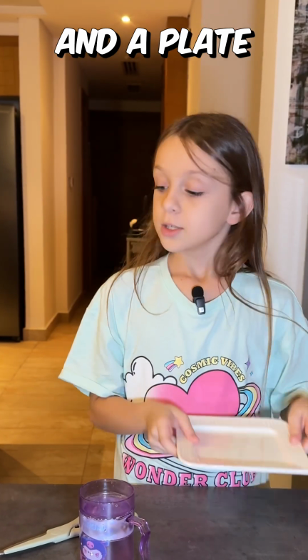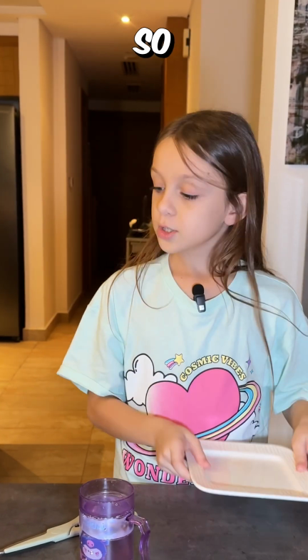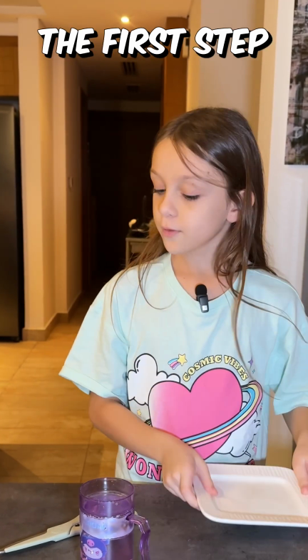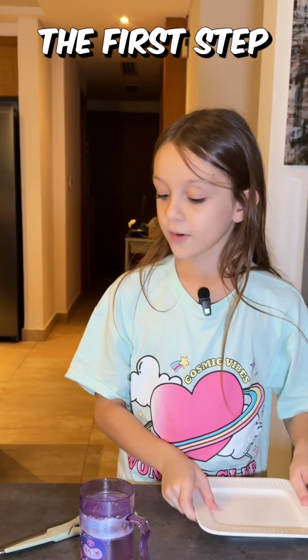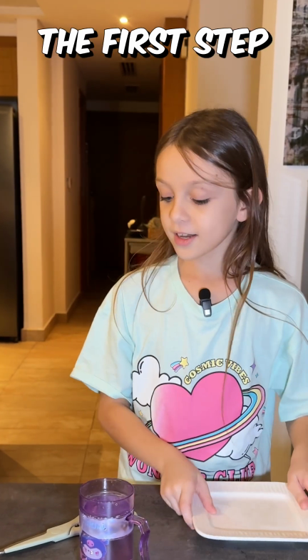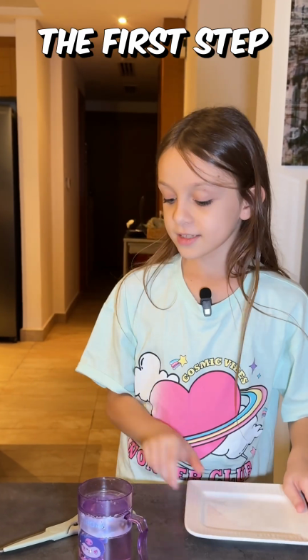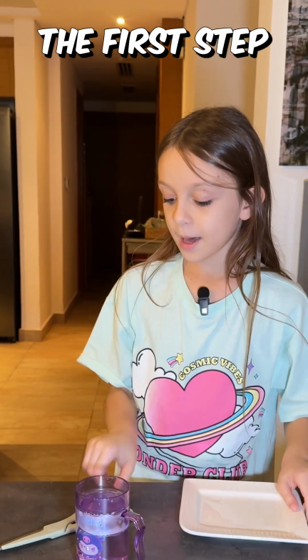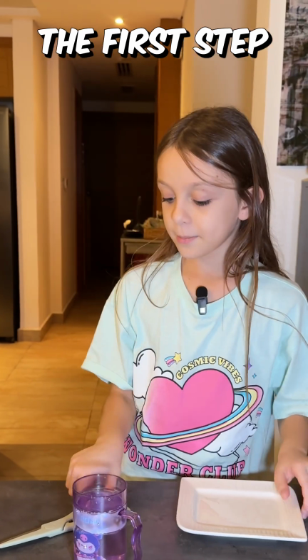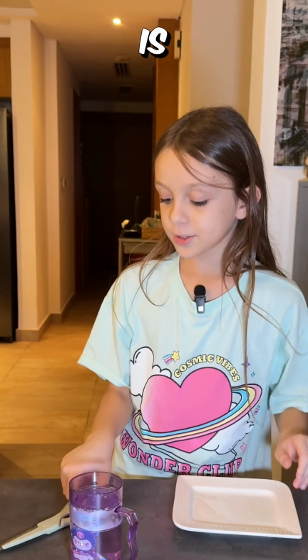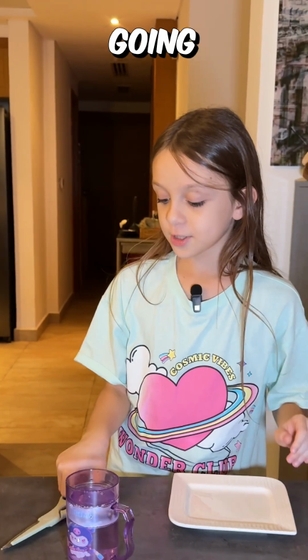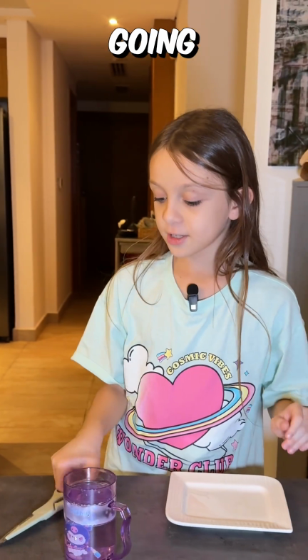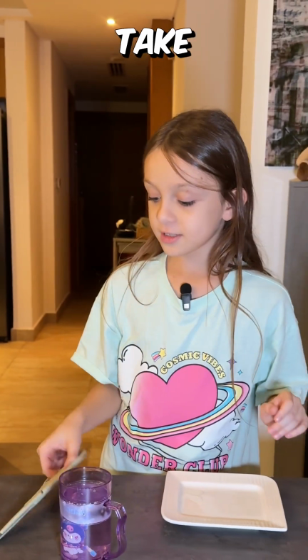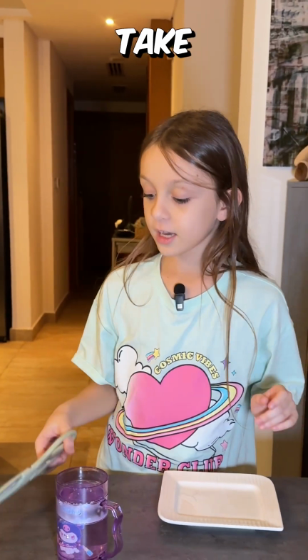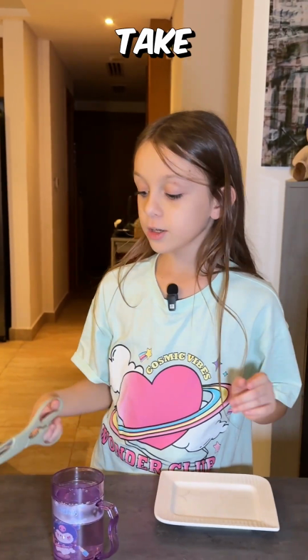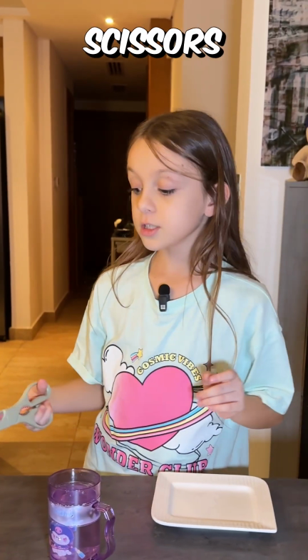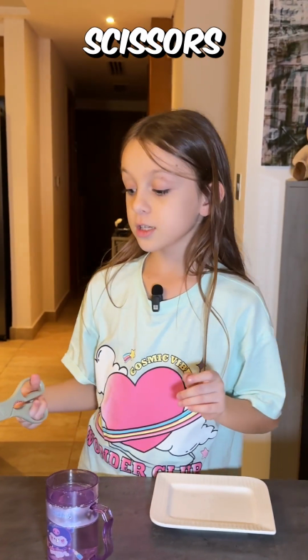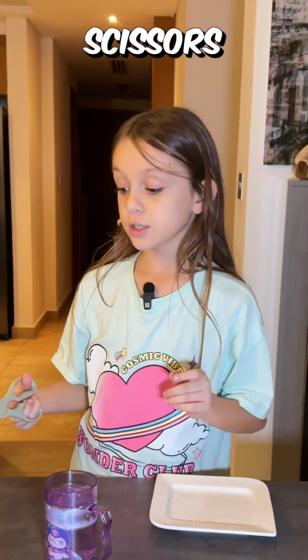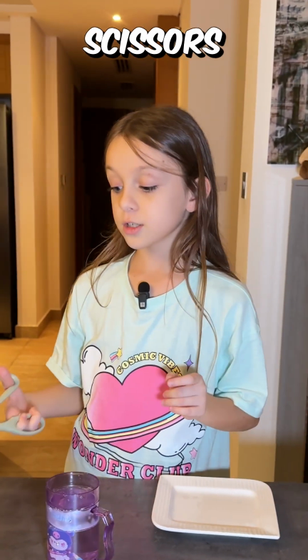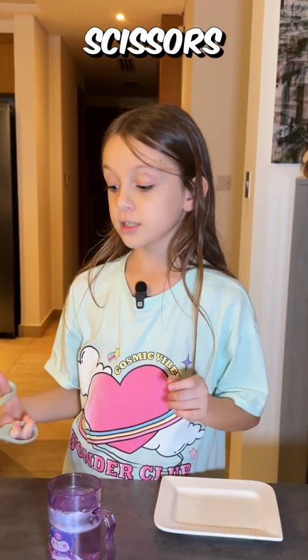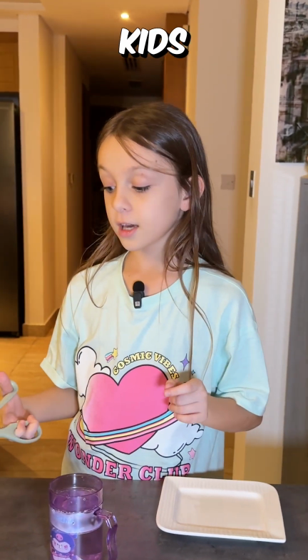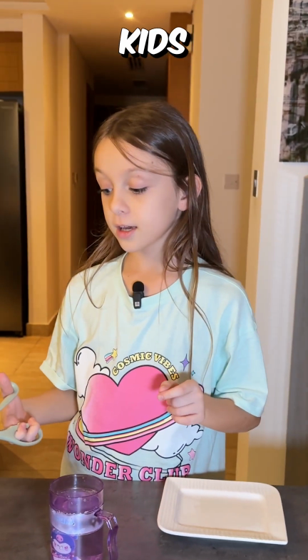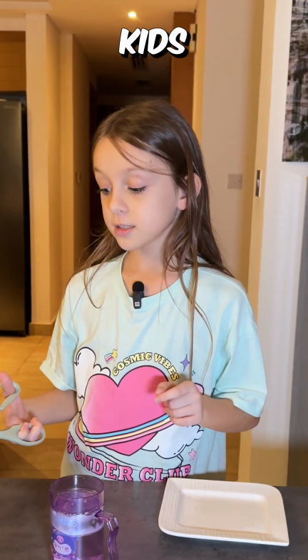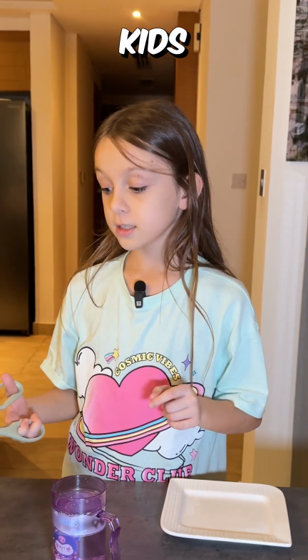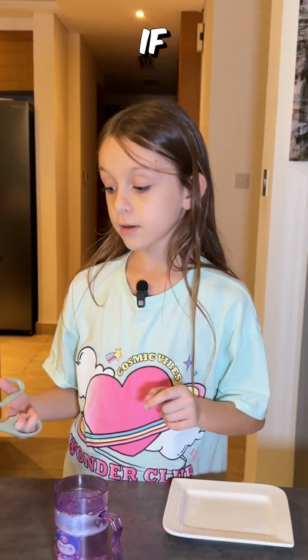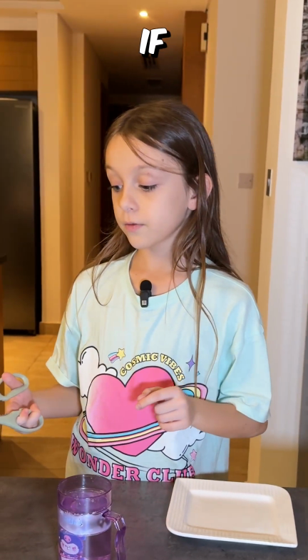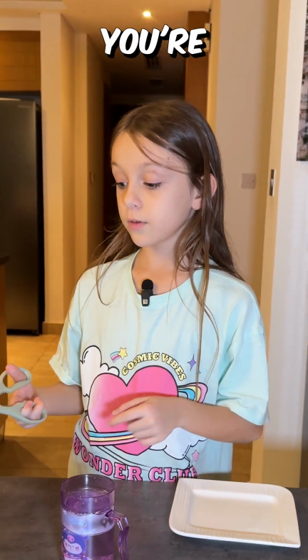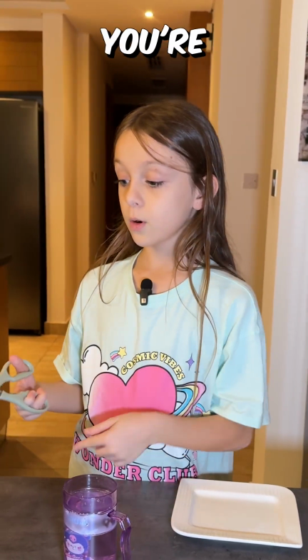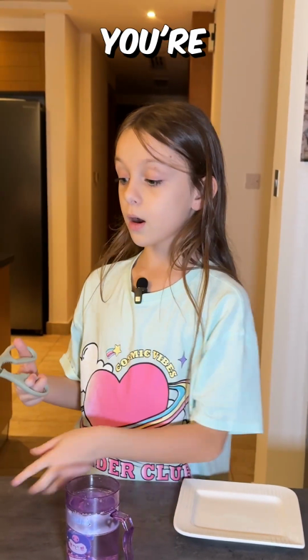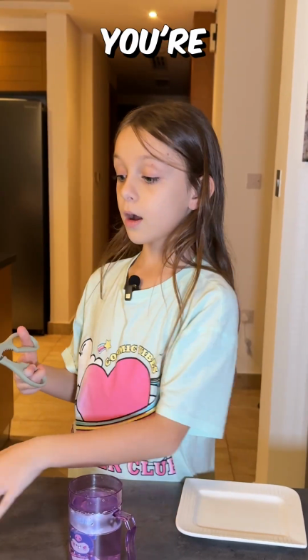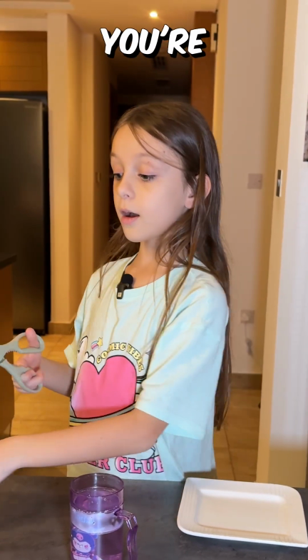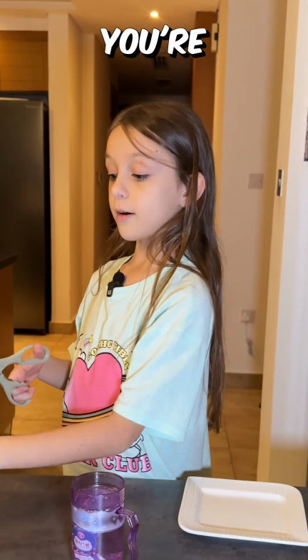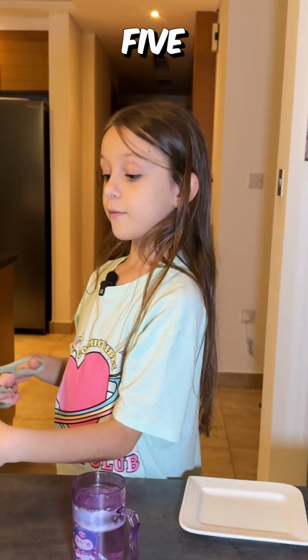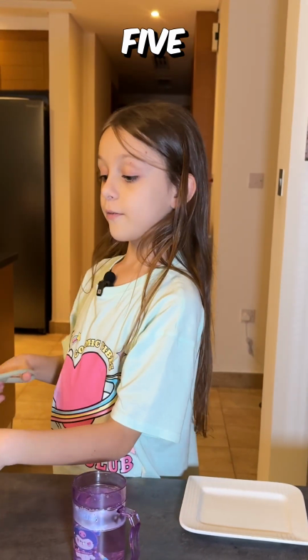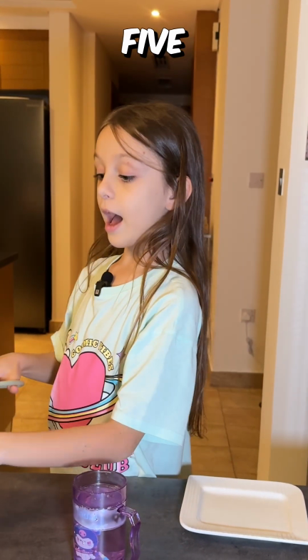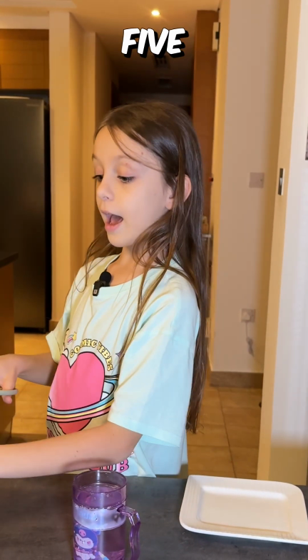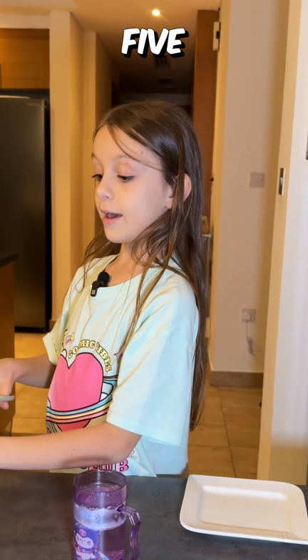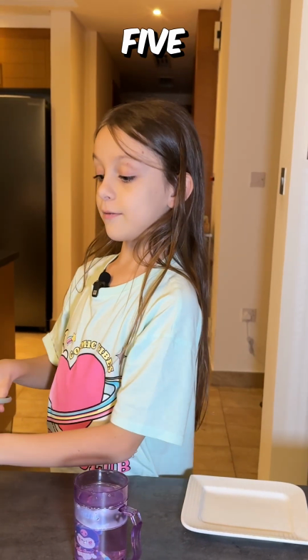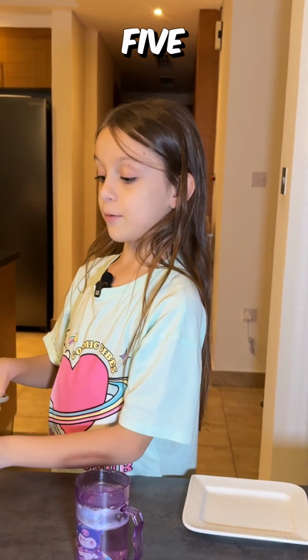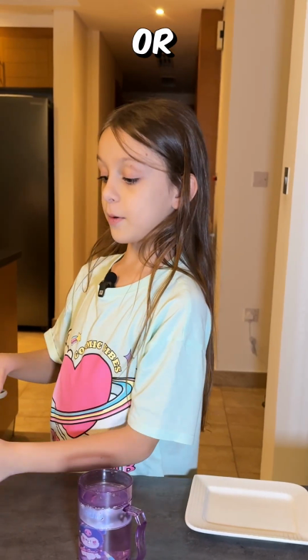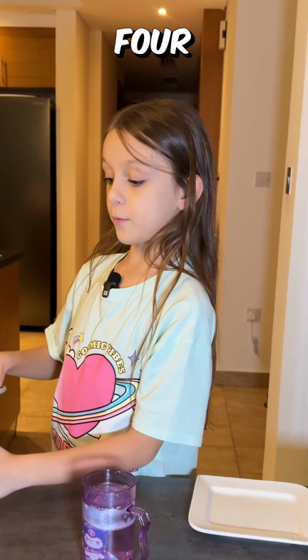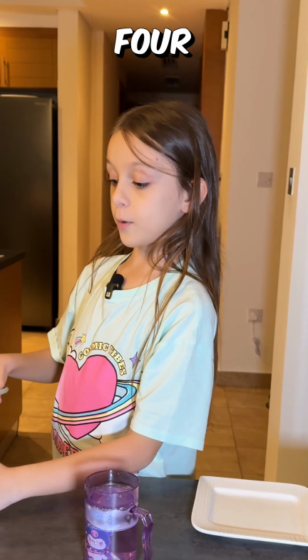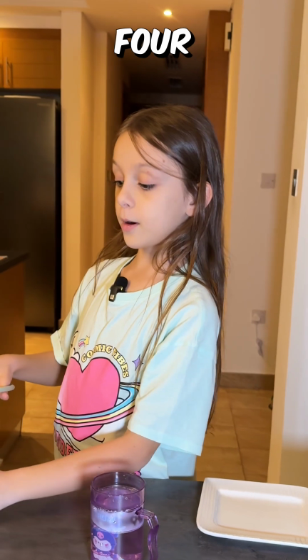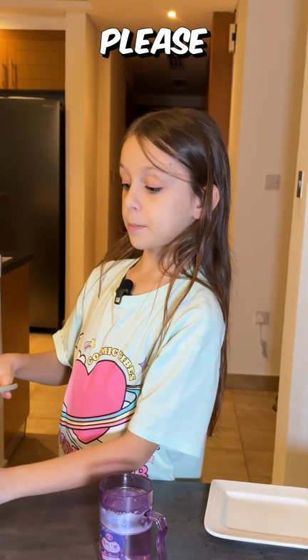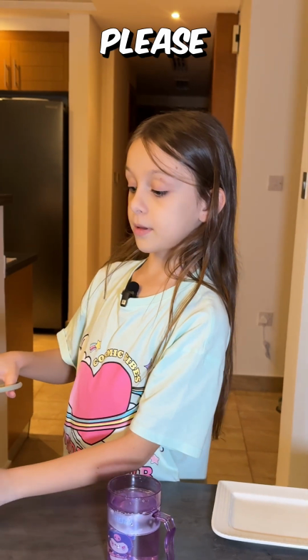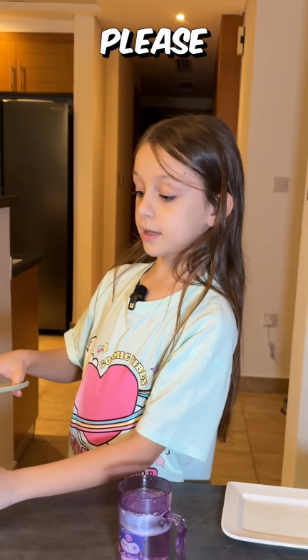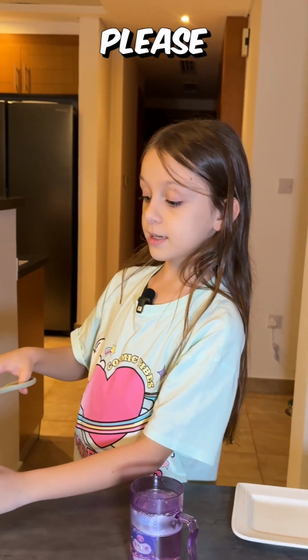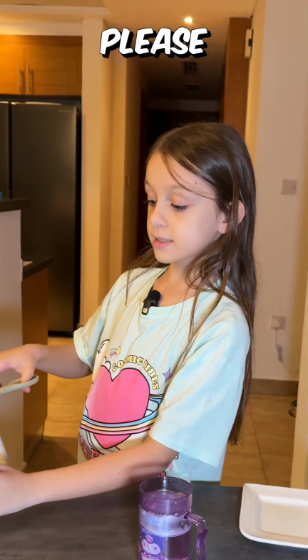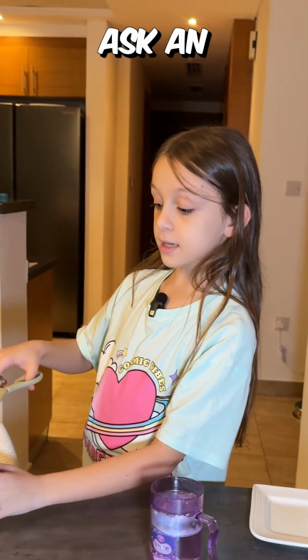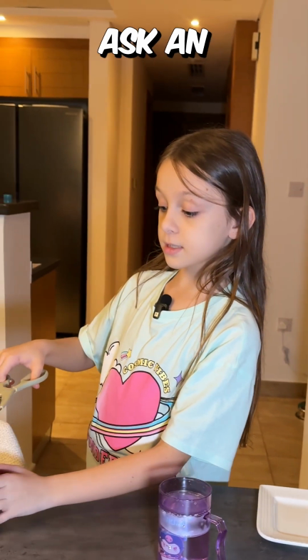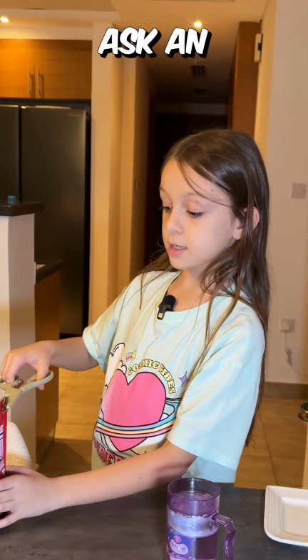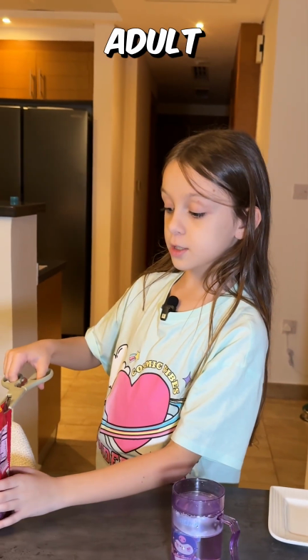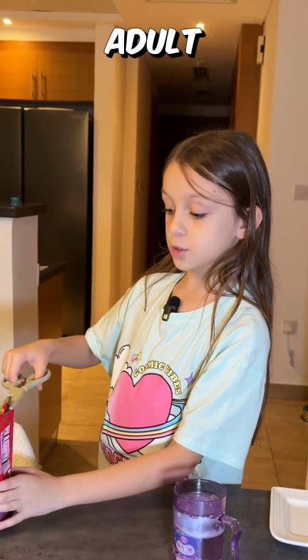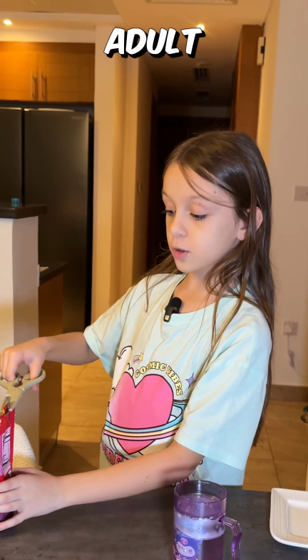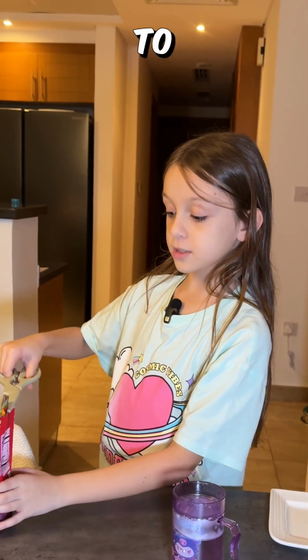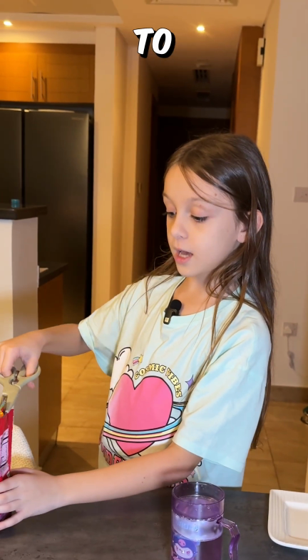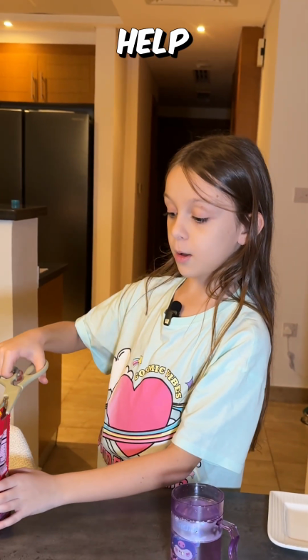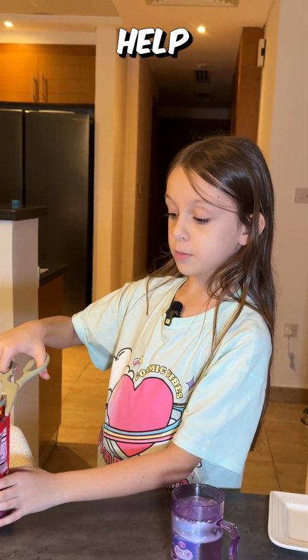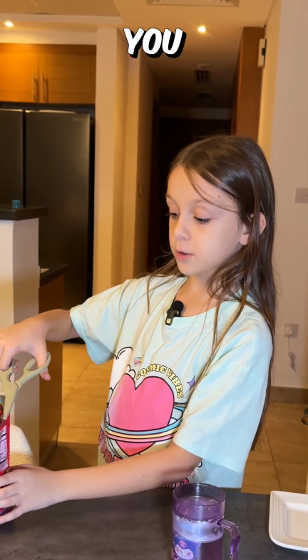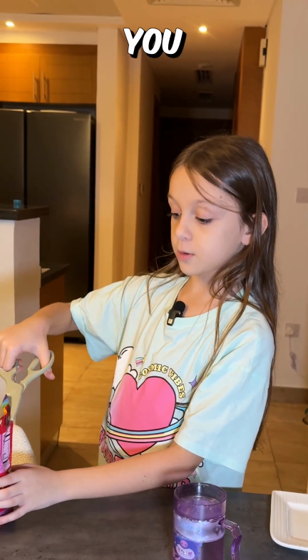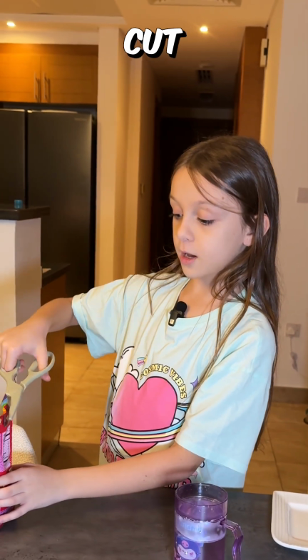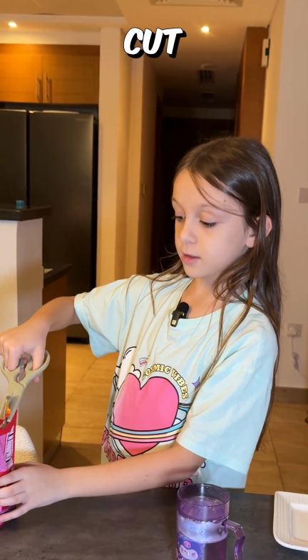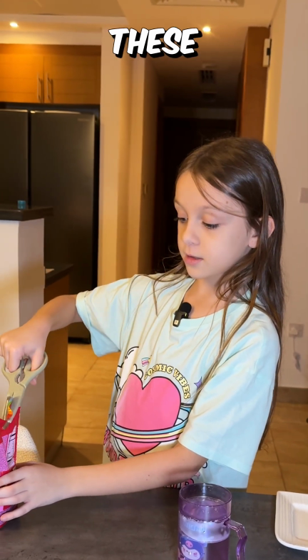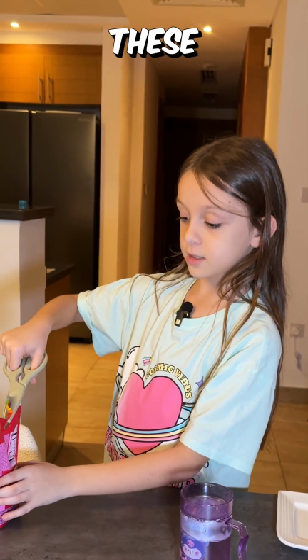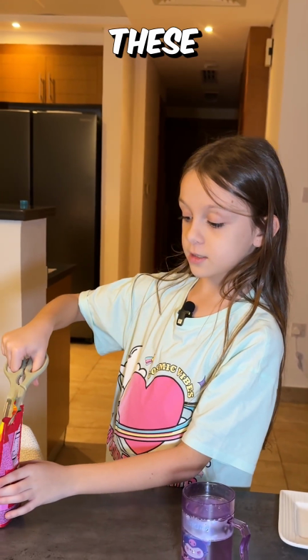So the first step is you're going to take your scissors. Kids, if you're four or five, please ask an adult to help you cut these.